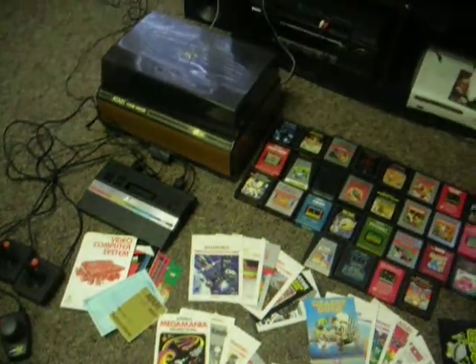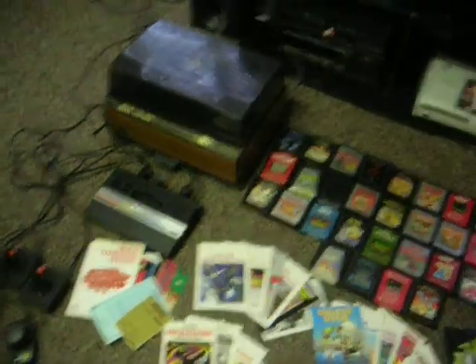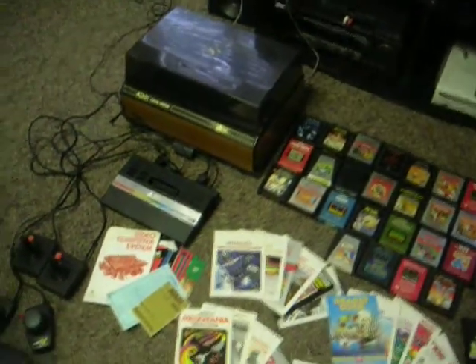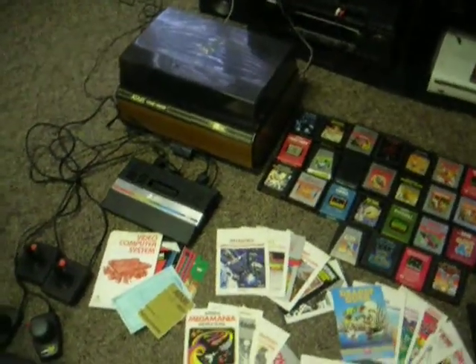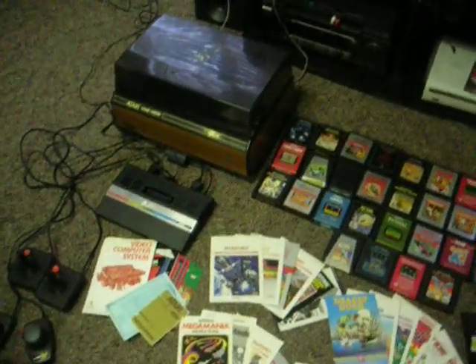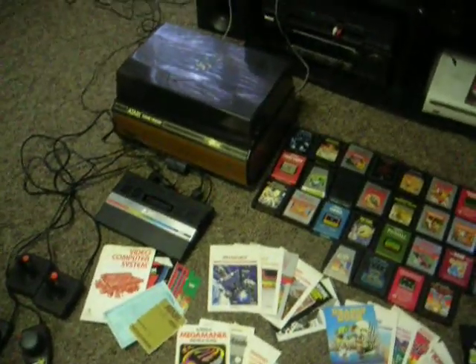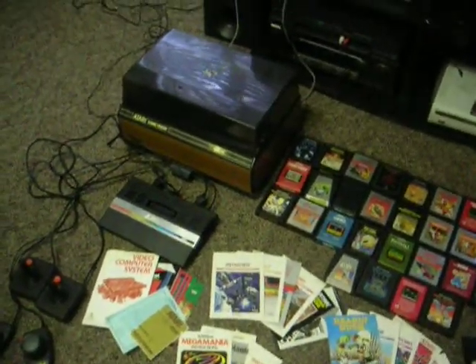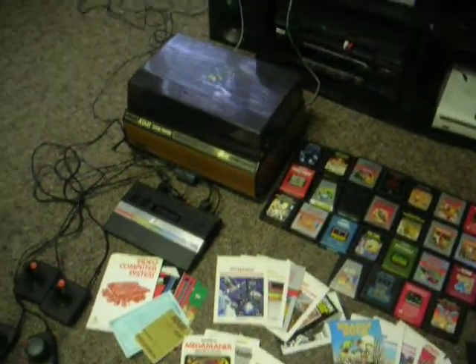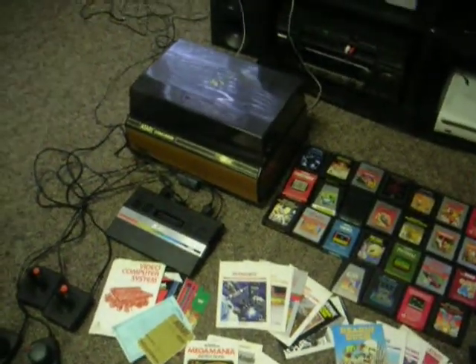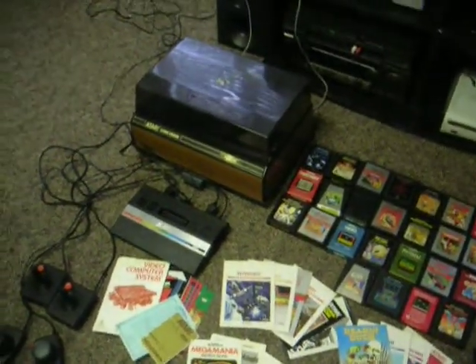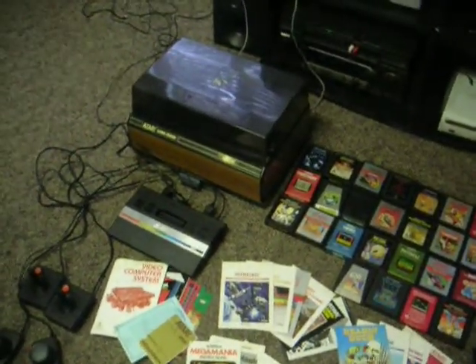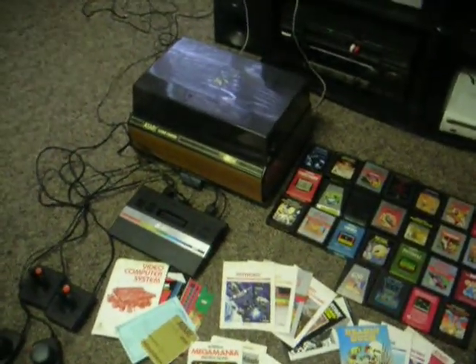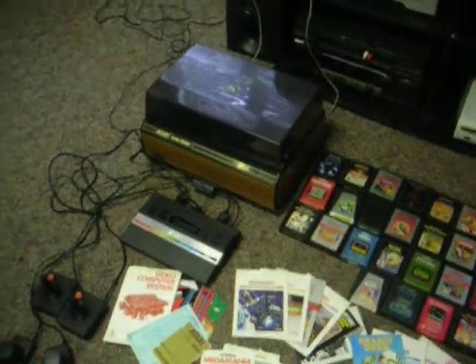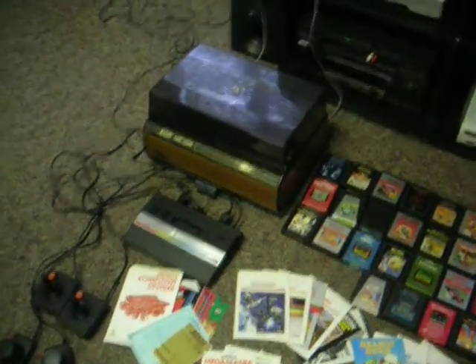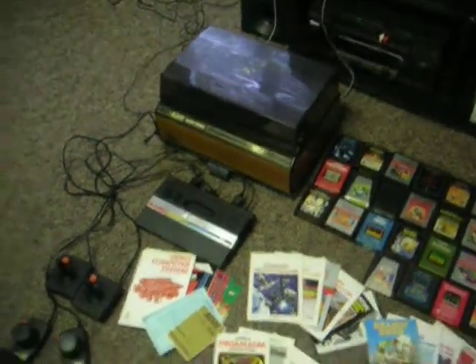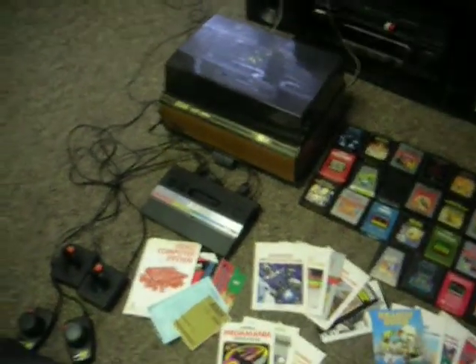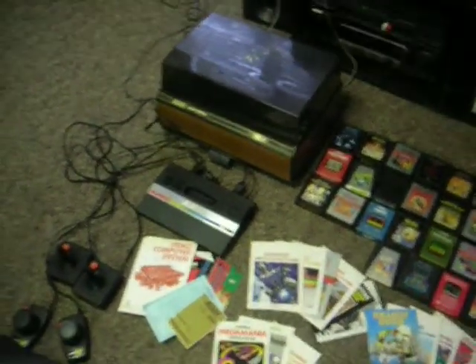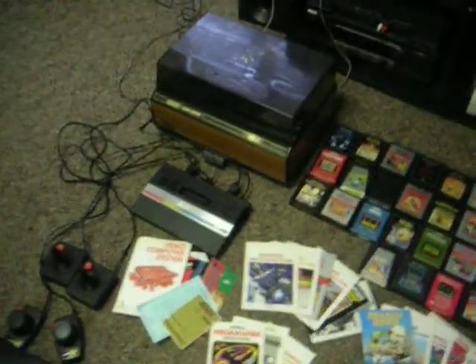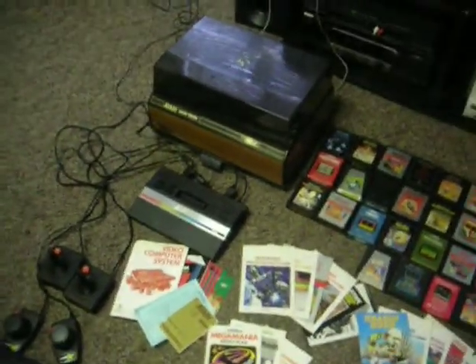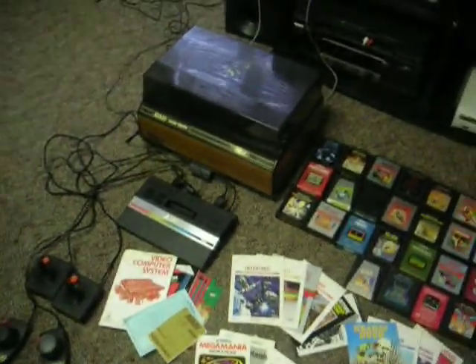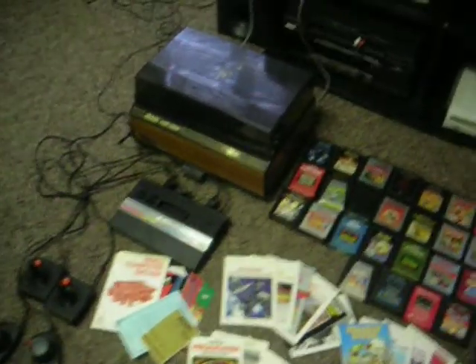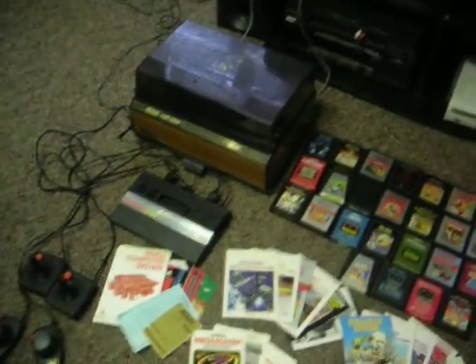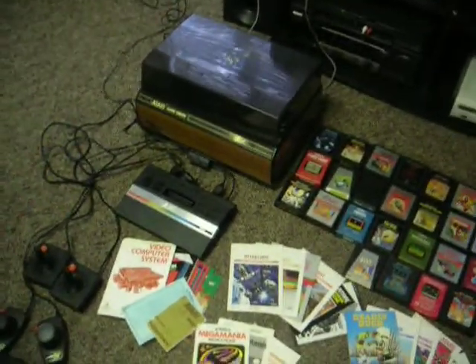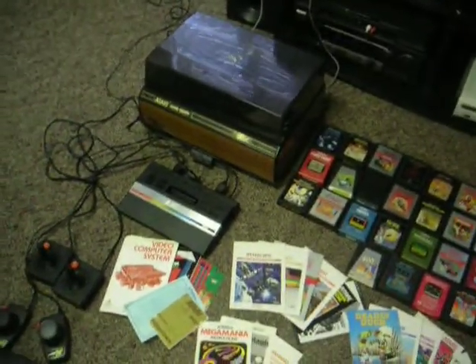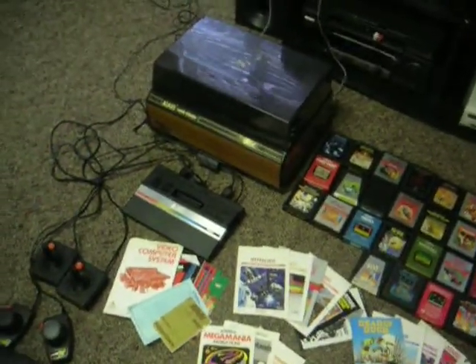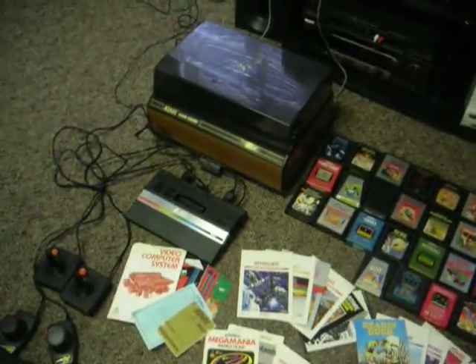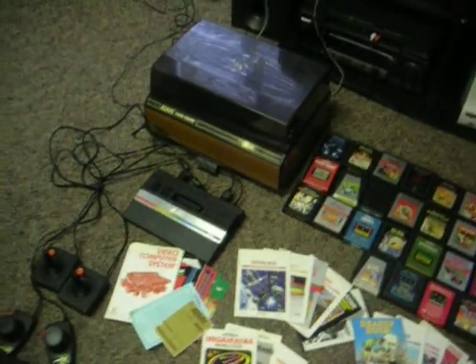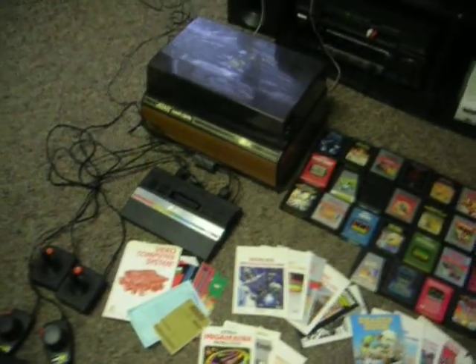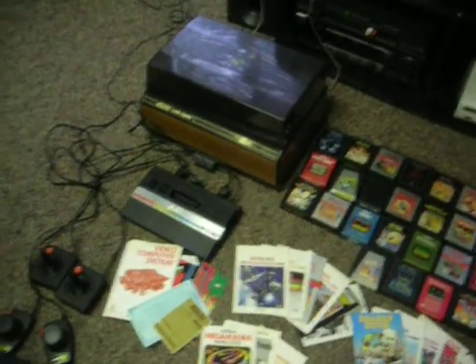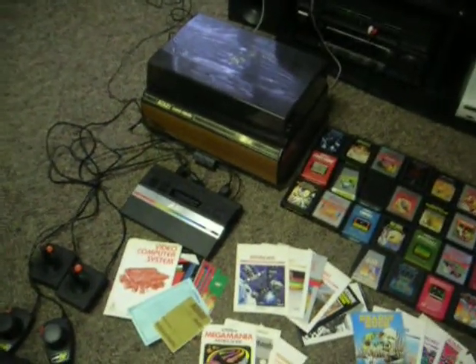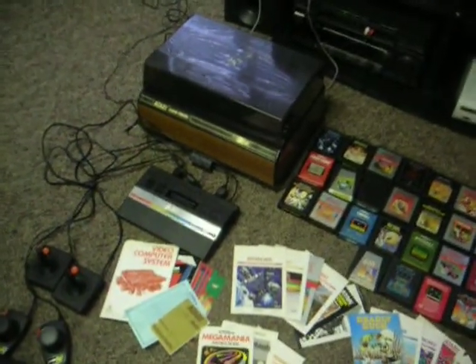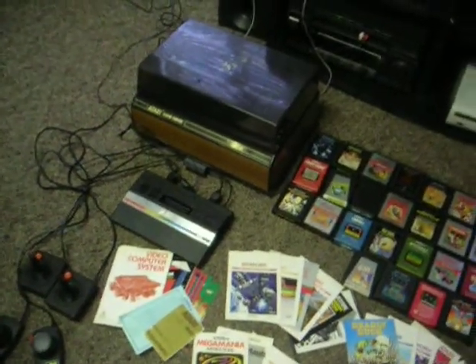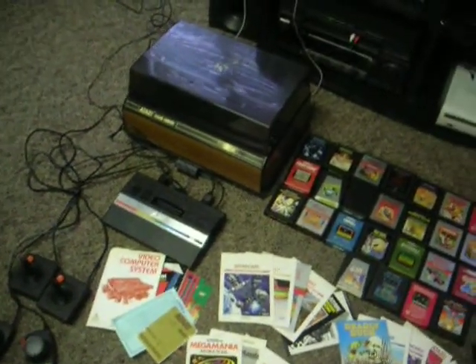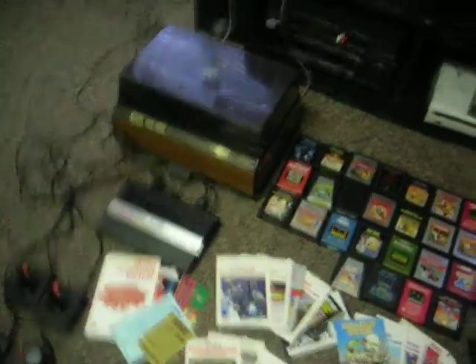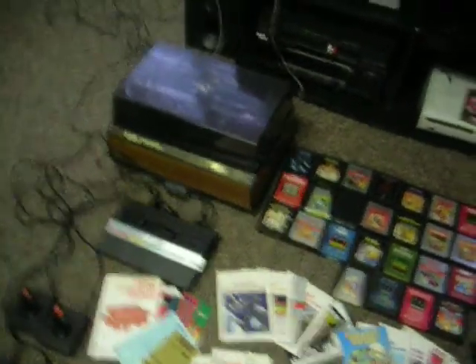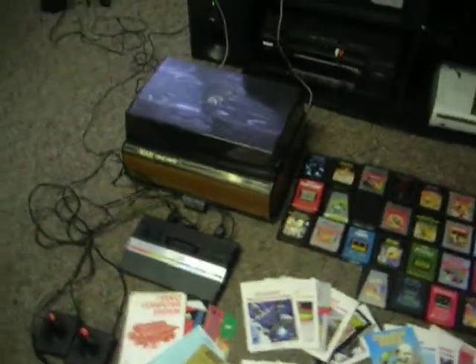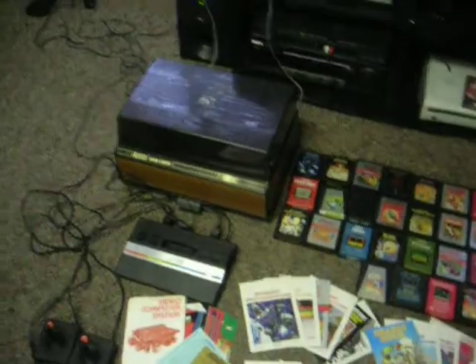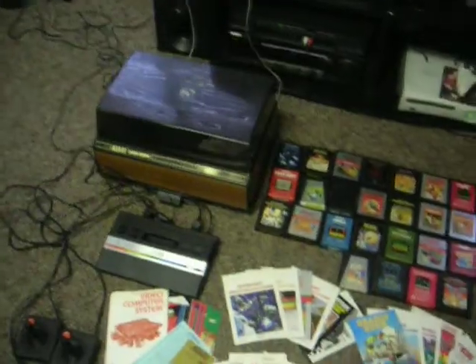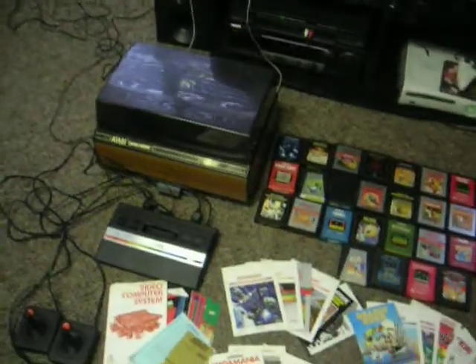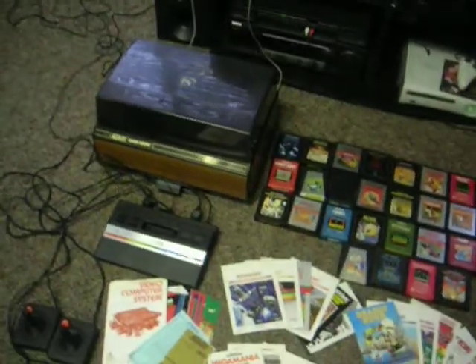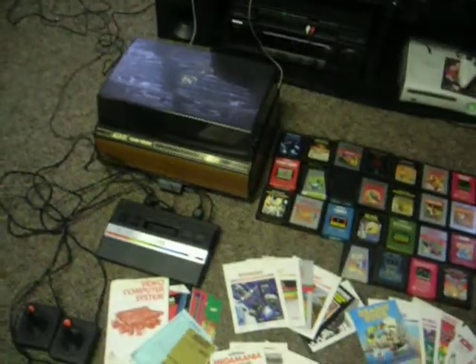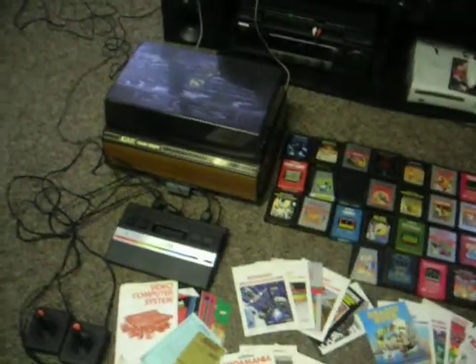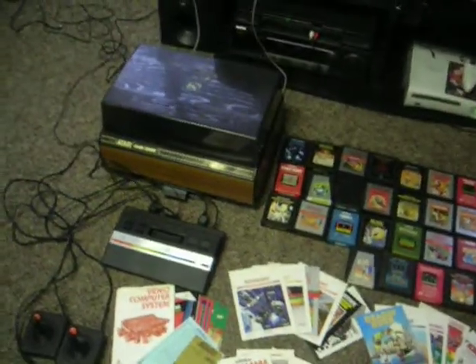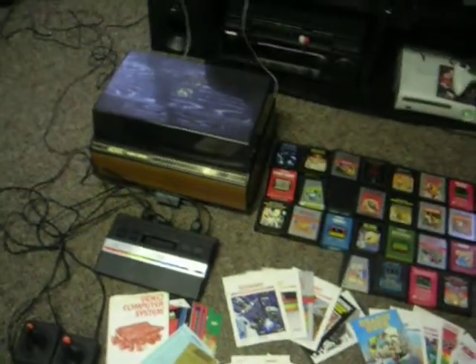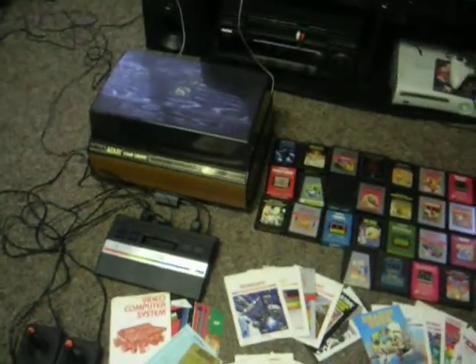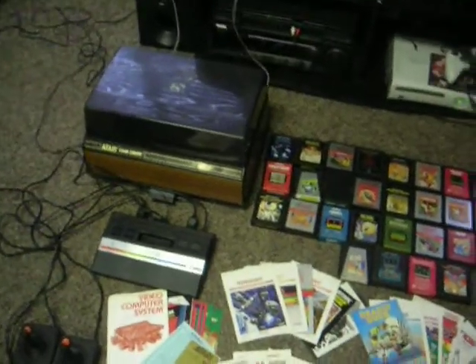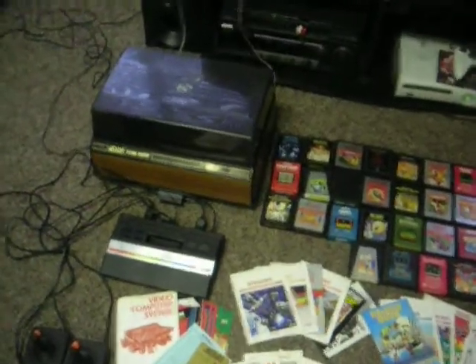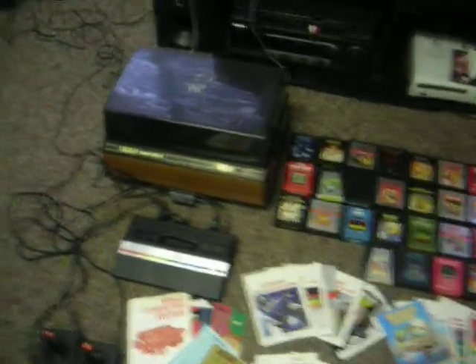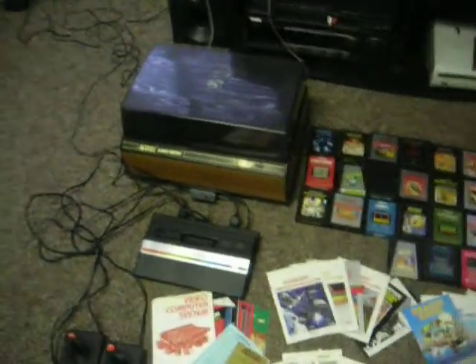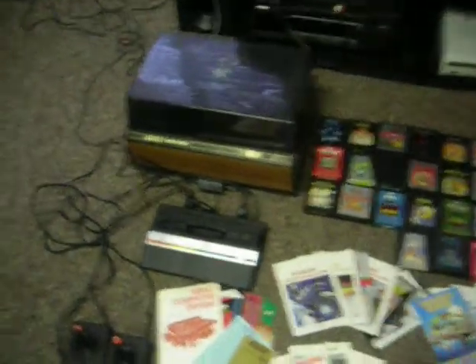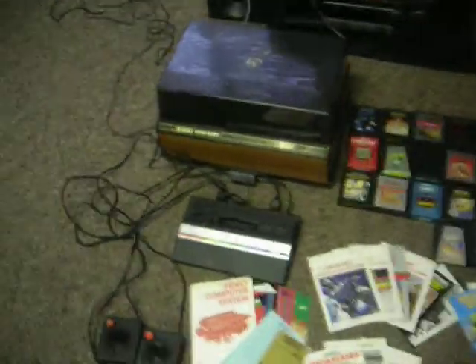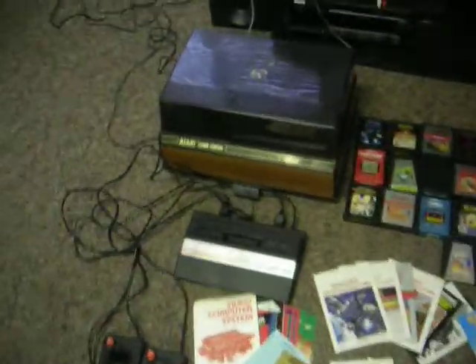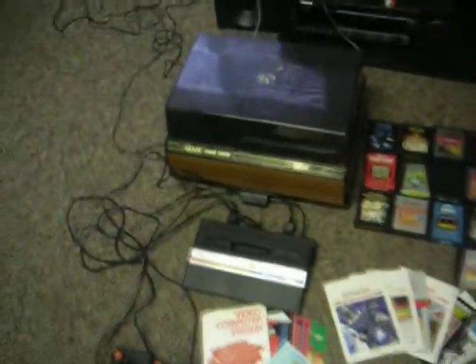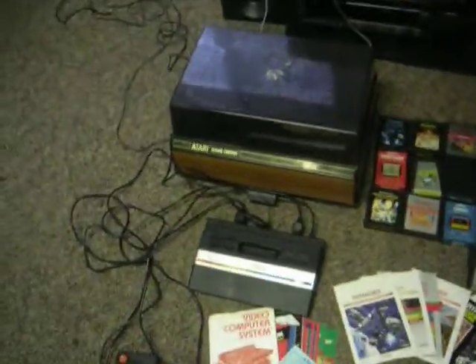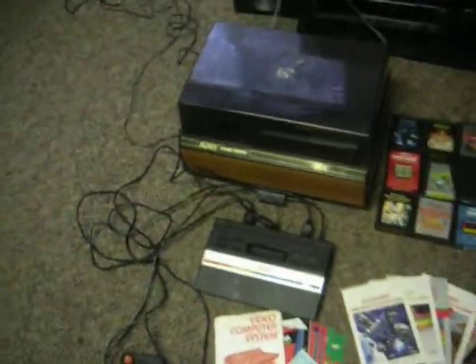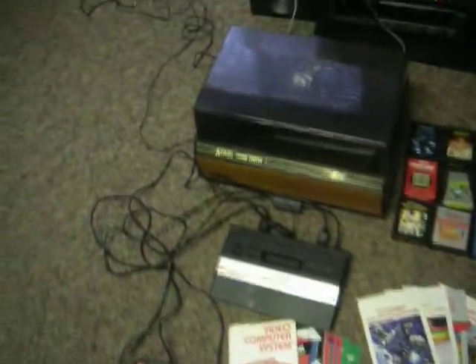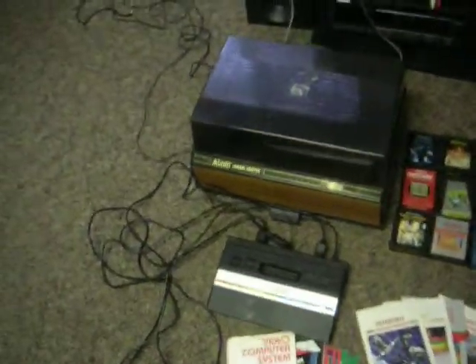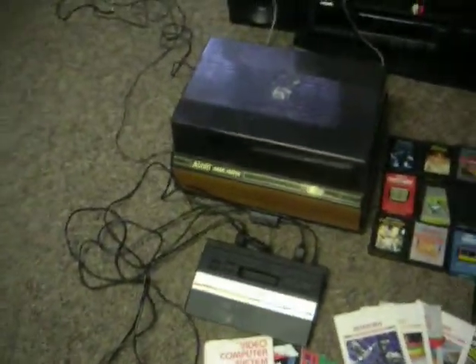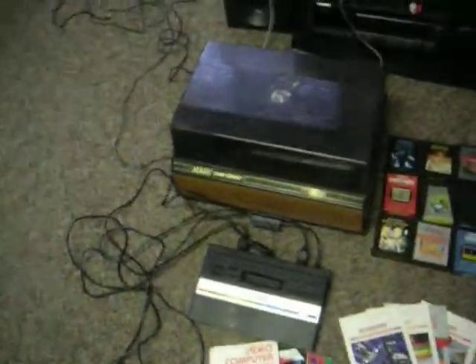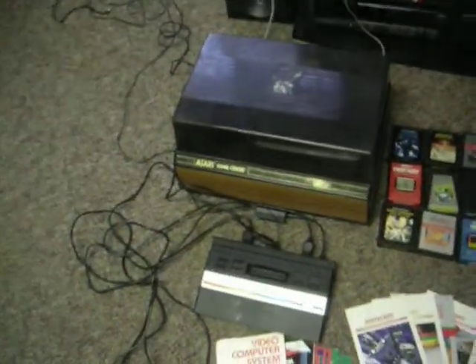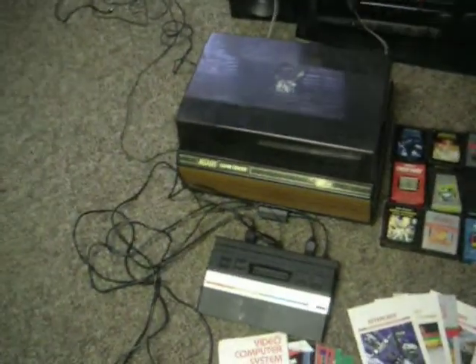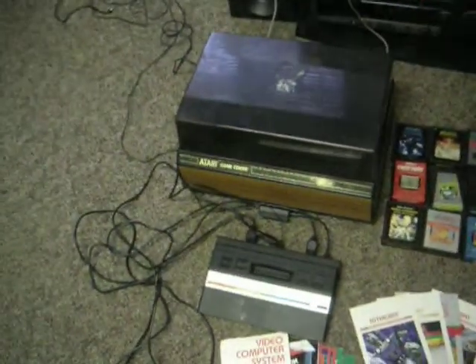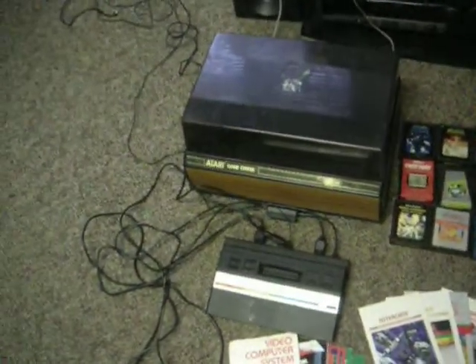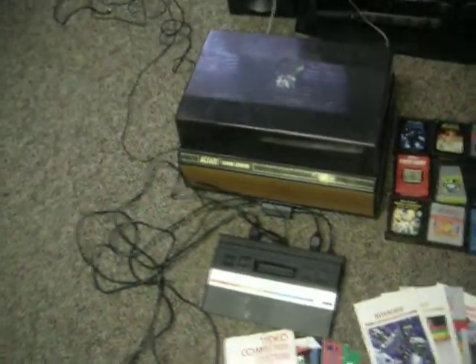Okay, this is a showcase for an eBay auction that I'm about to put up. It's an Atari 2600.